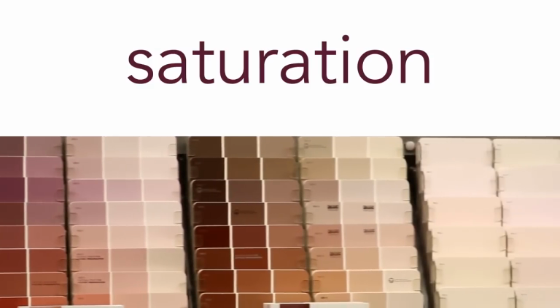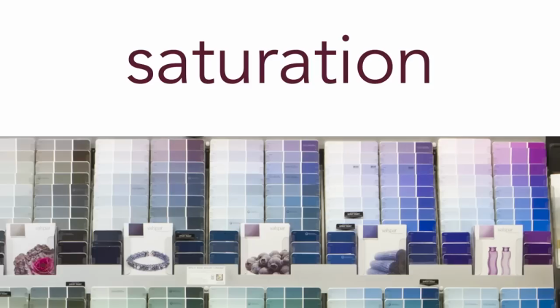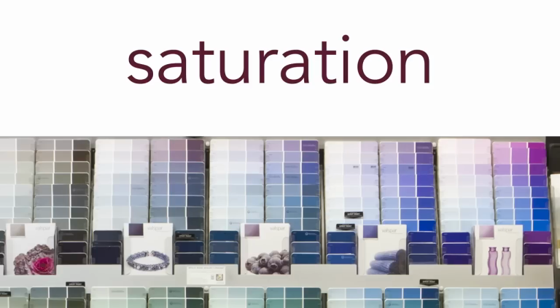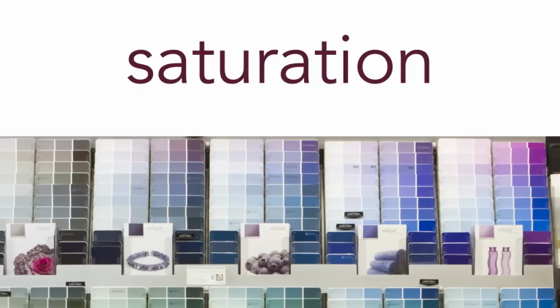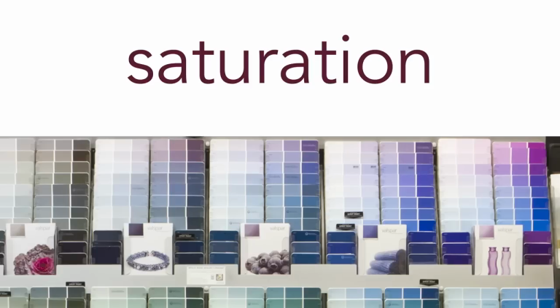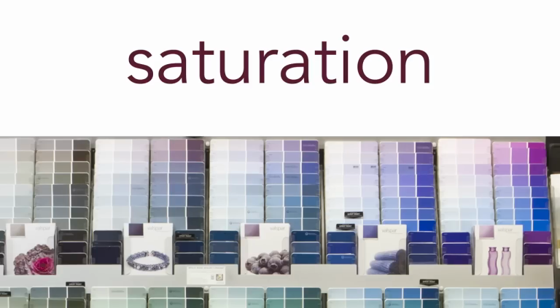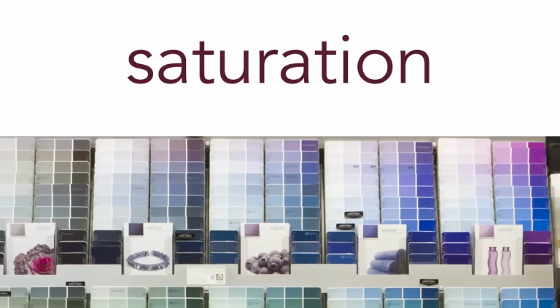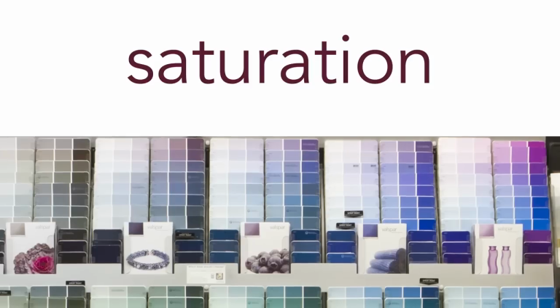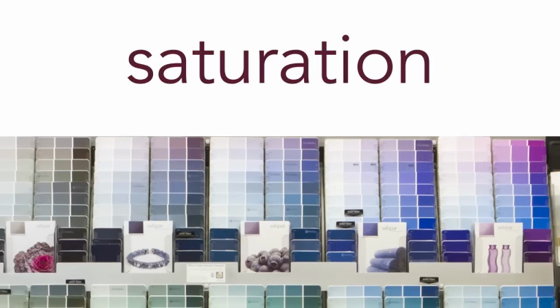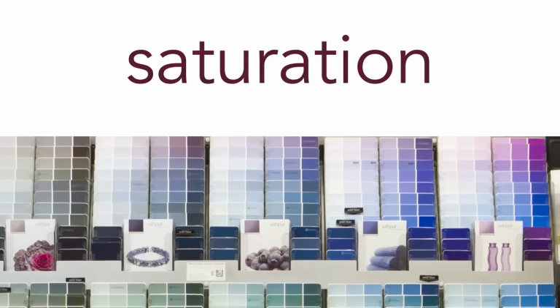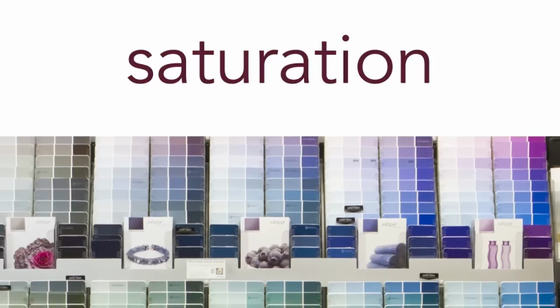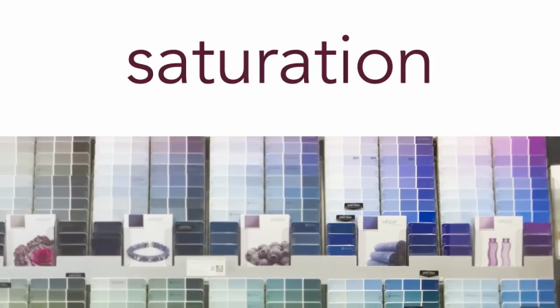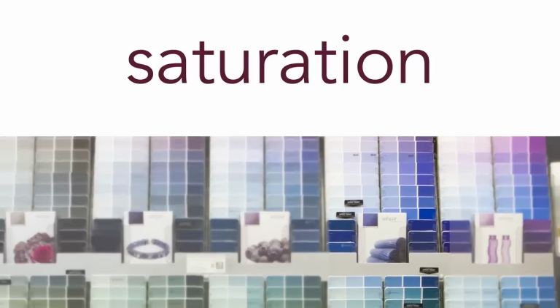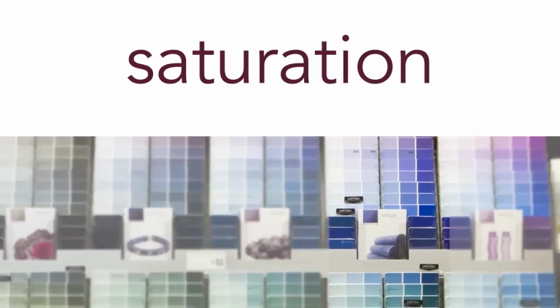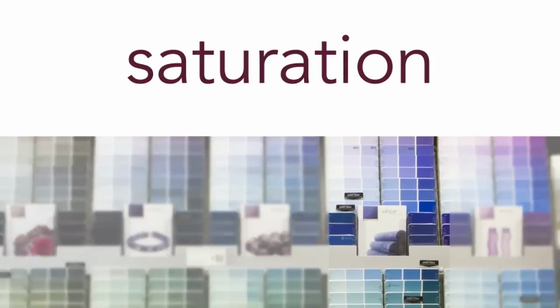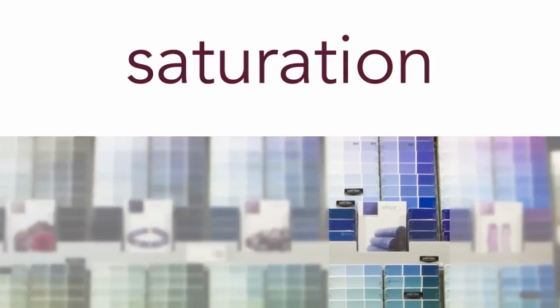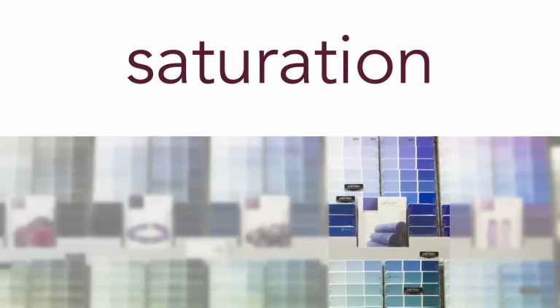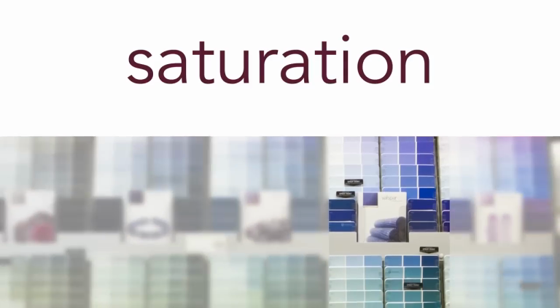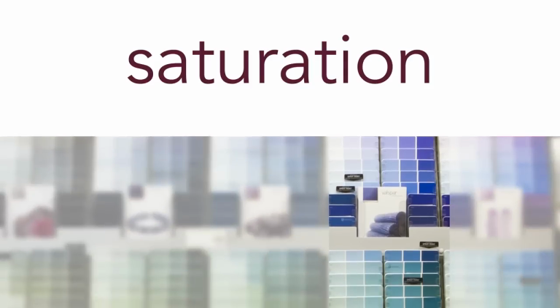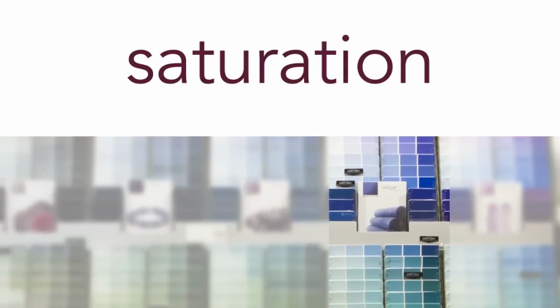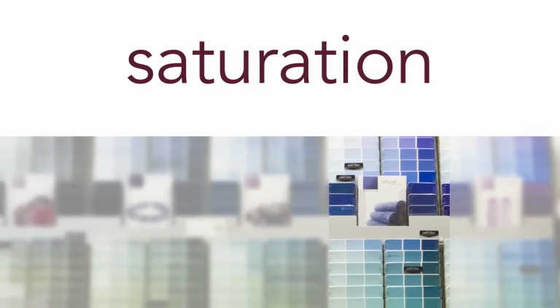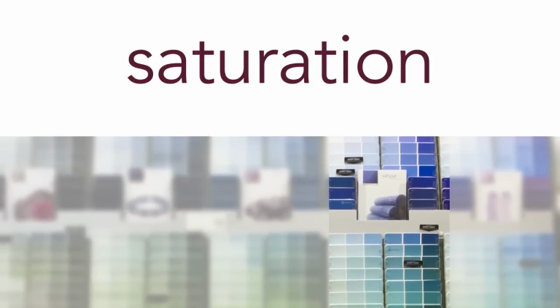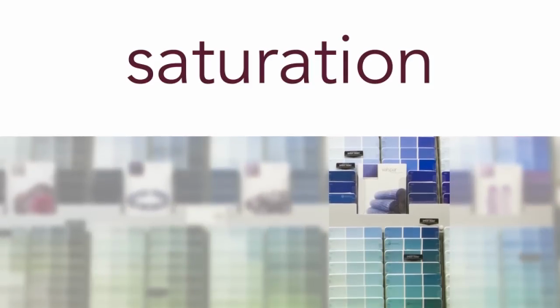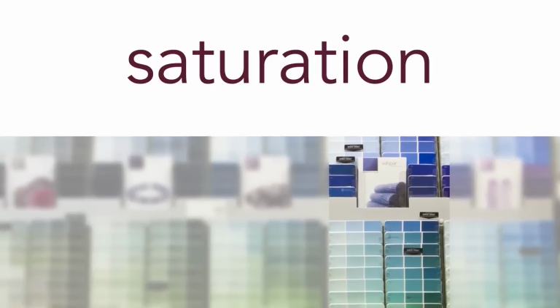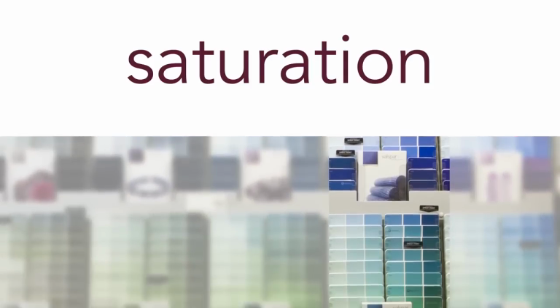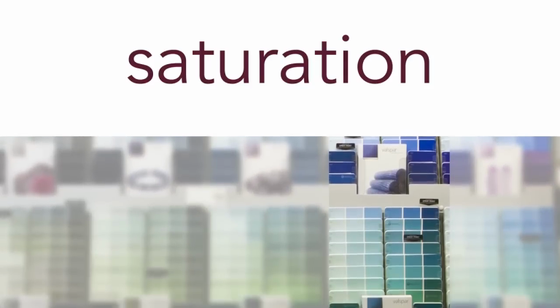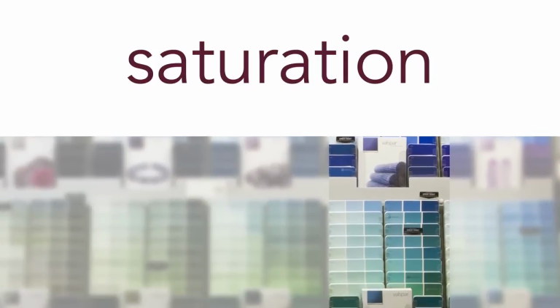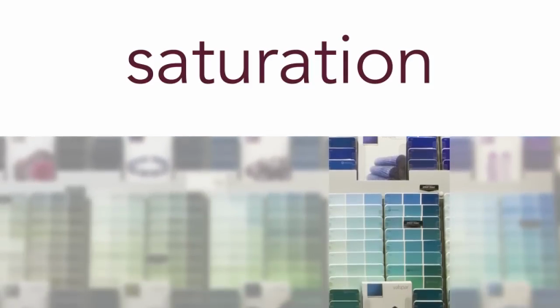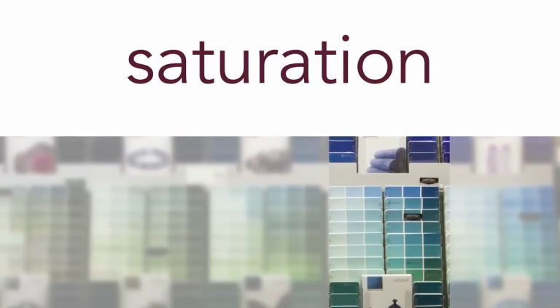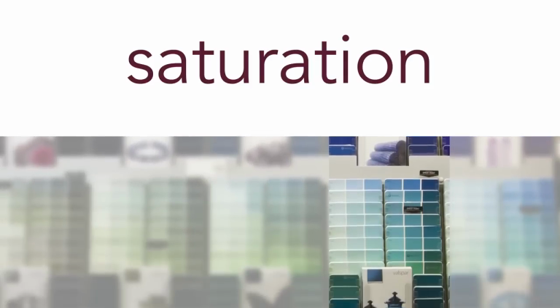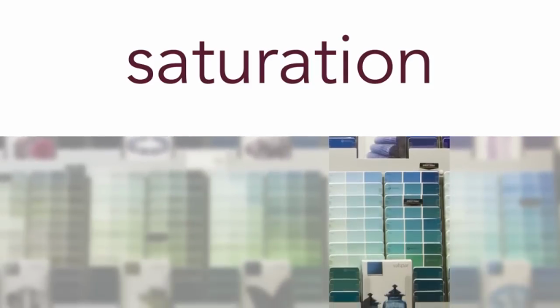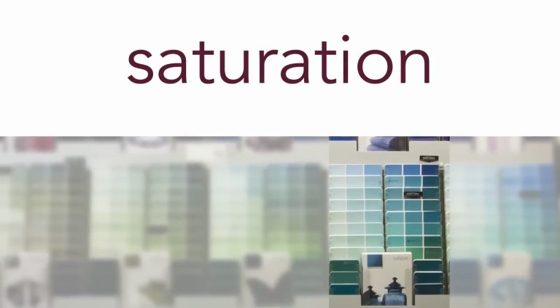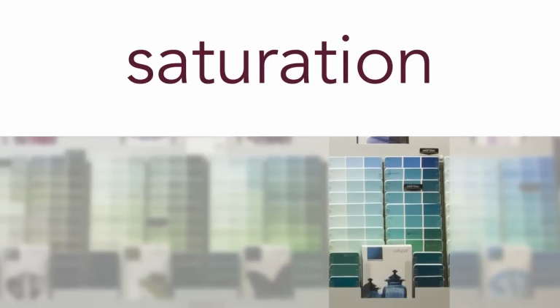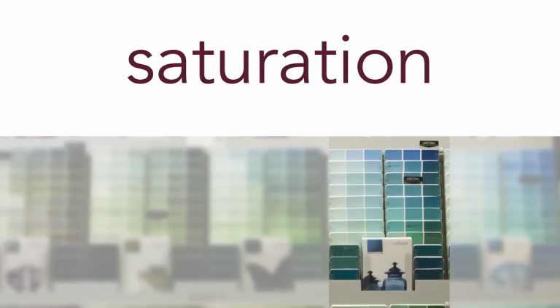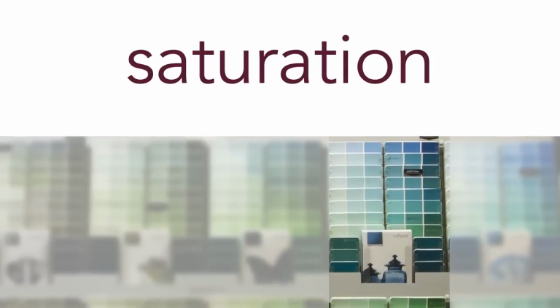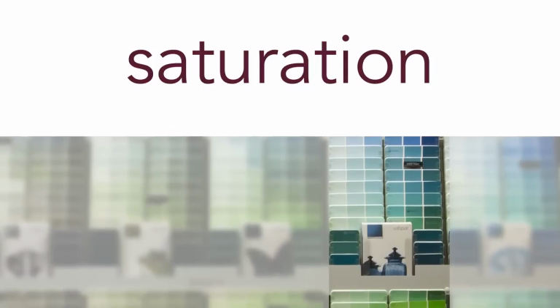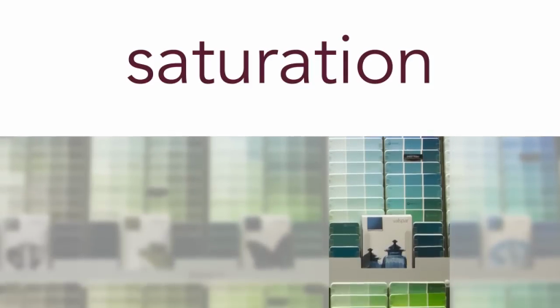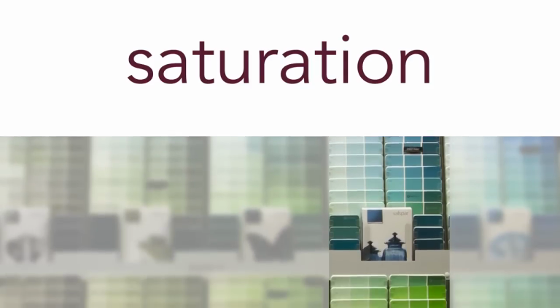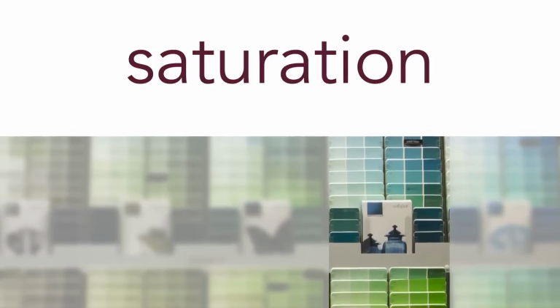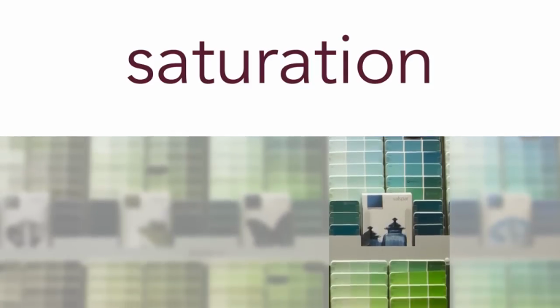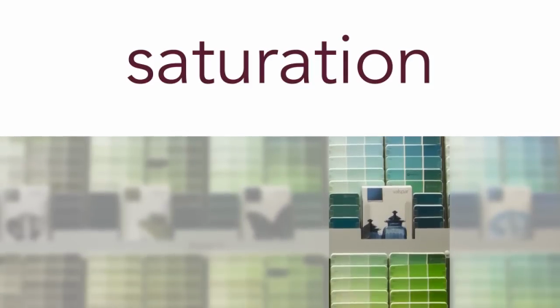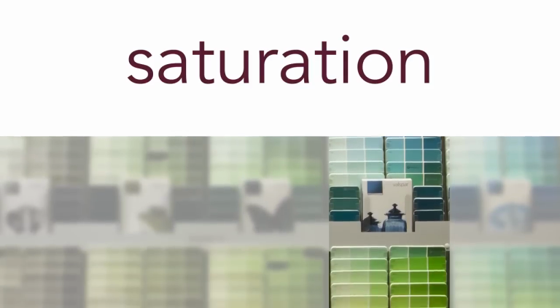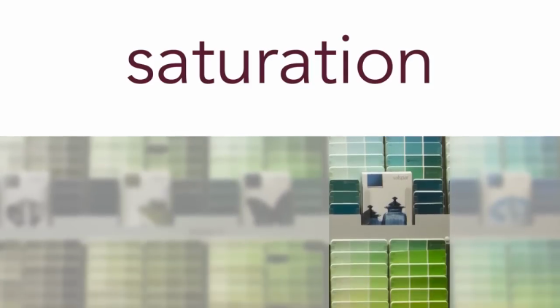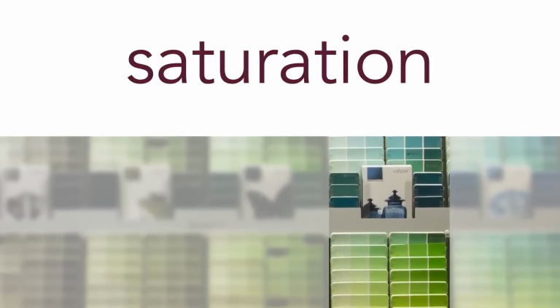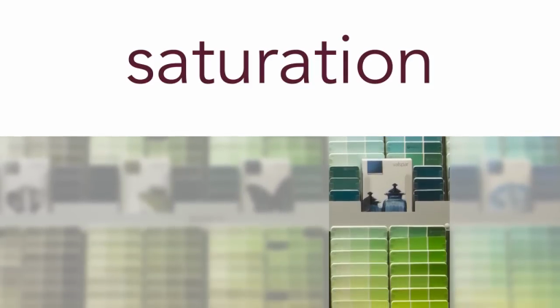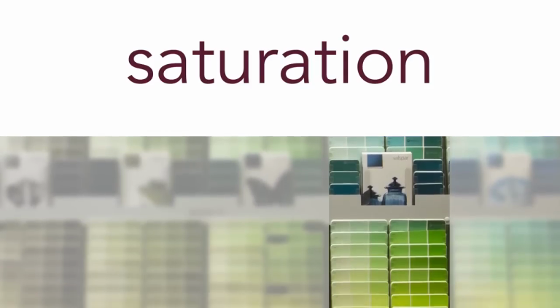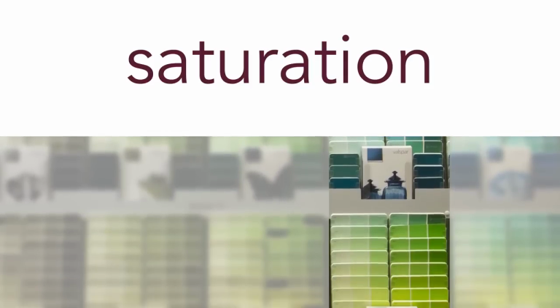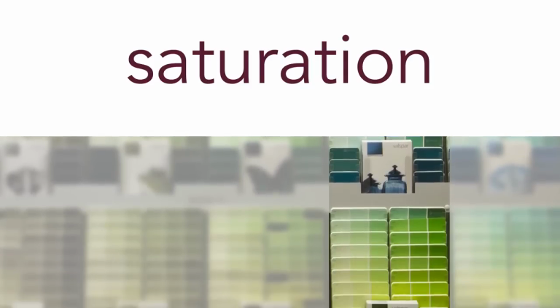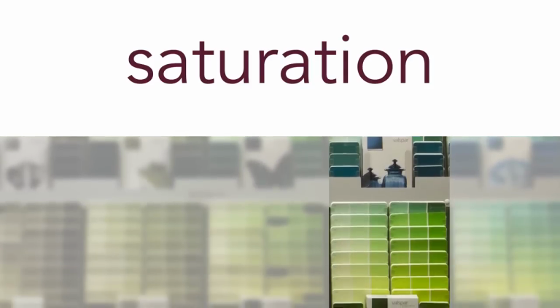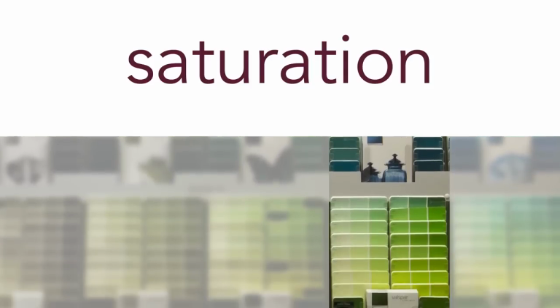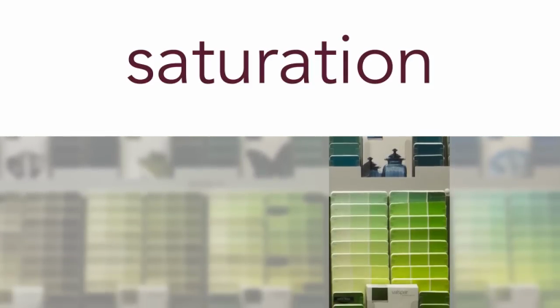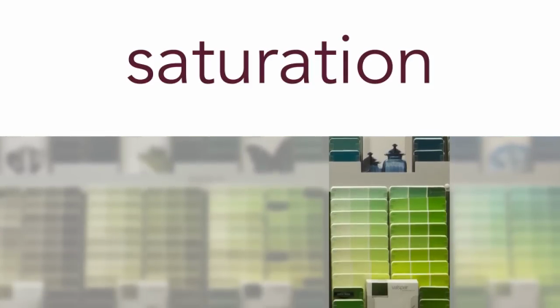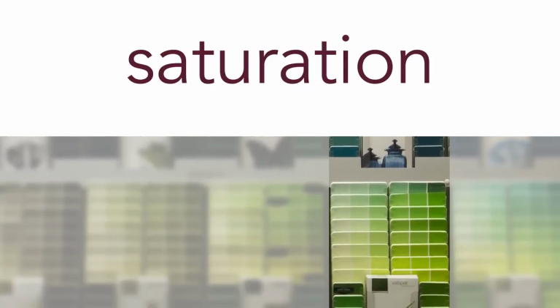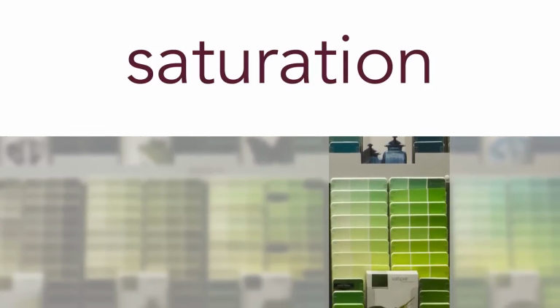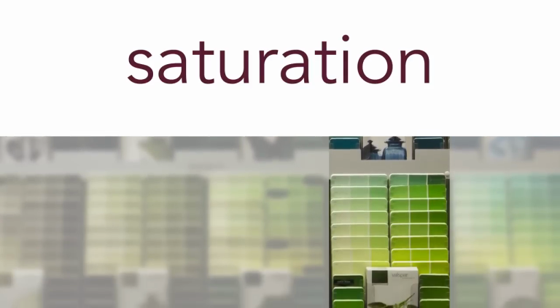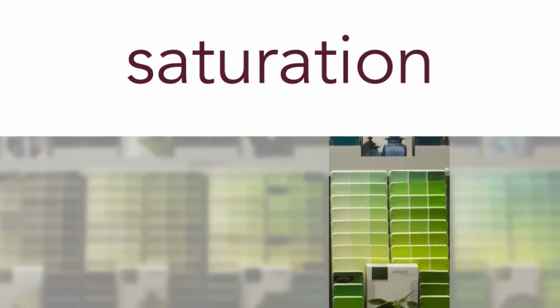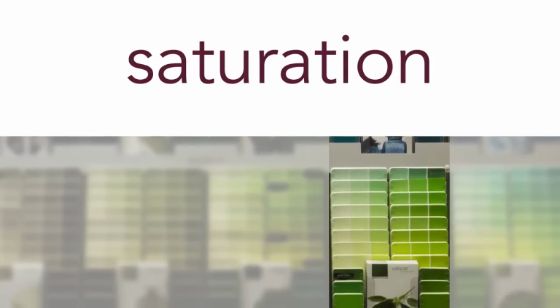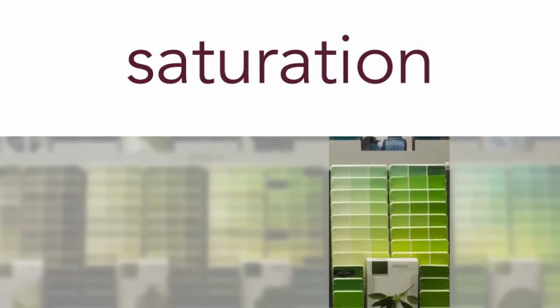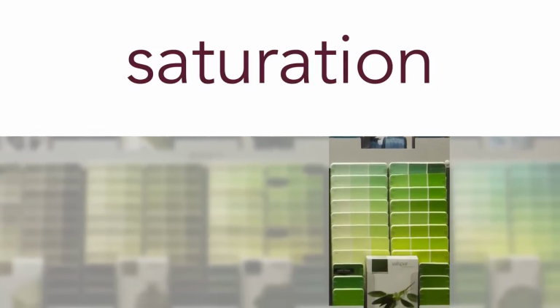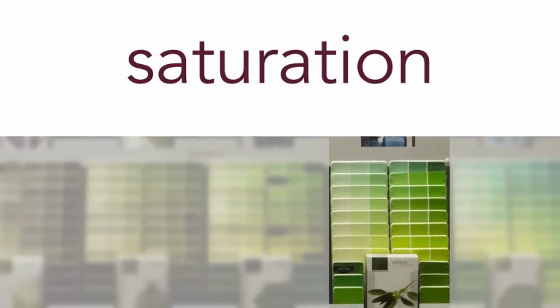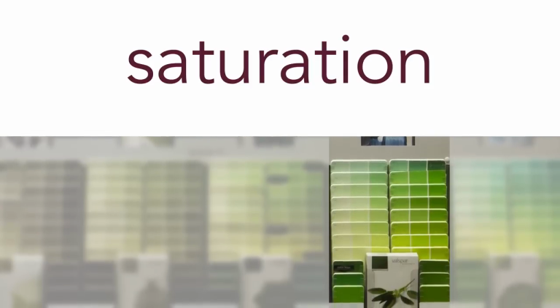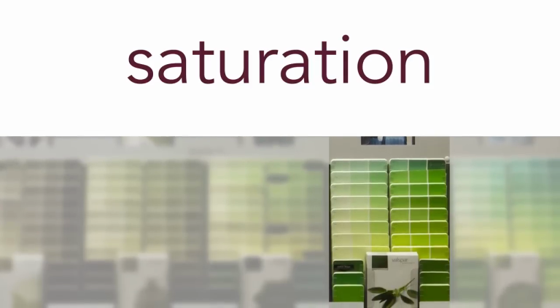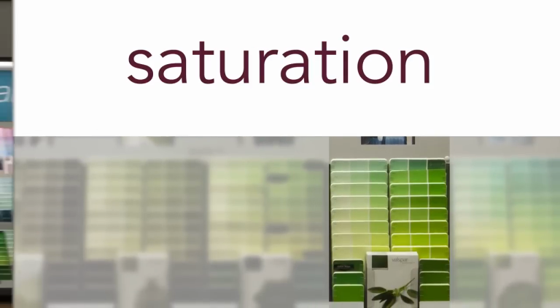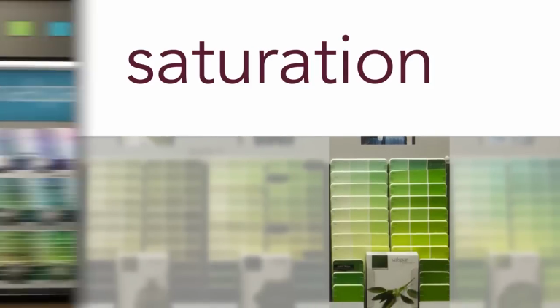If you're choosing more than one color, try to stay within the same saturation level, which will make your palette feel more unified.